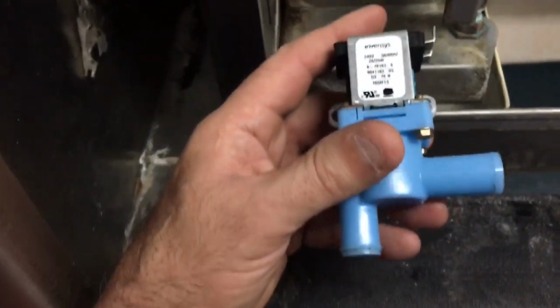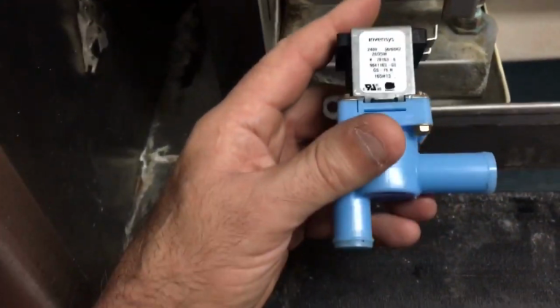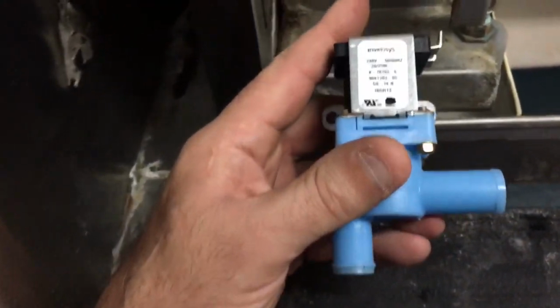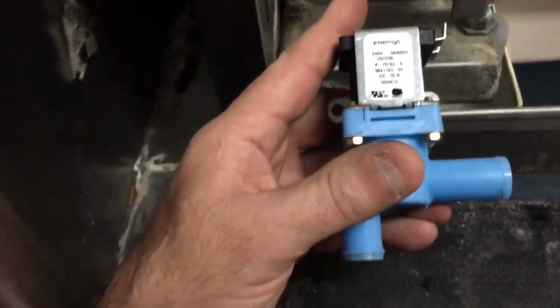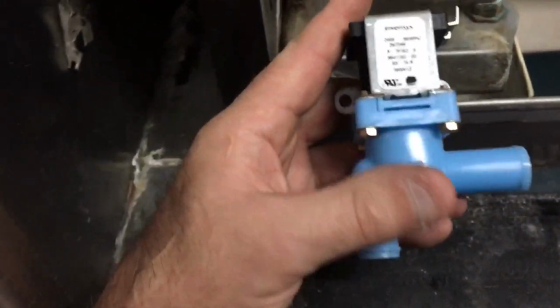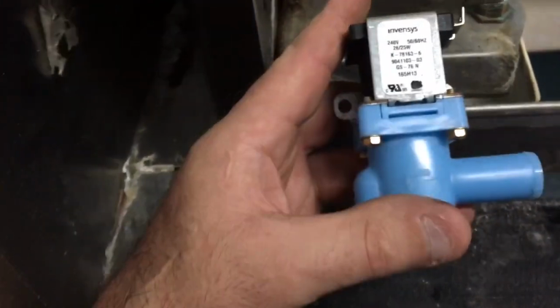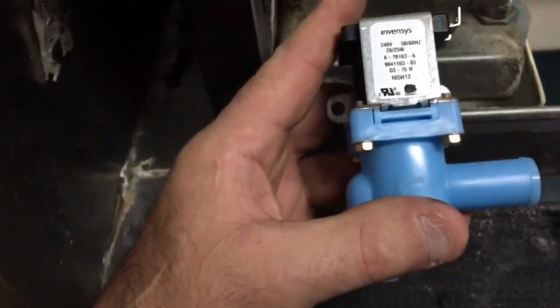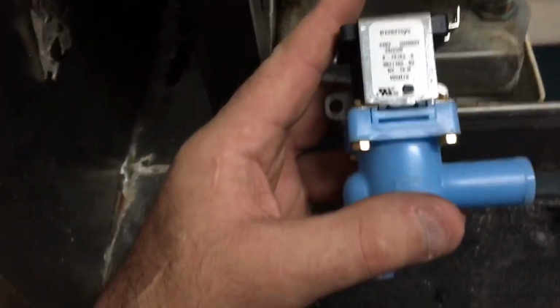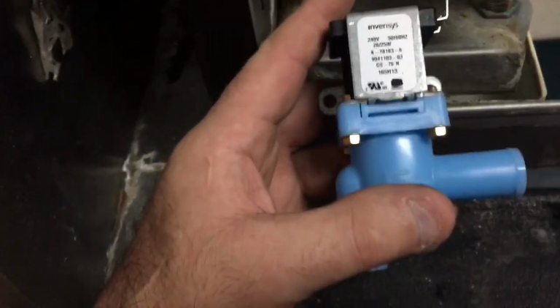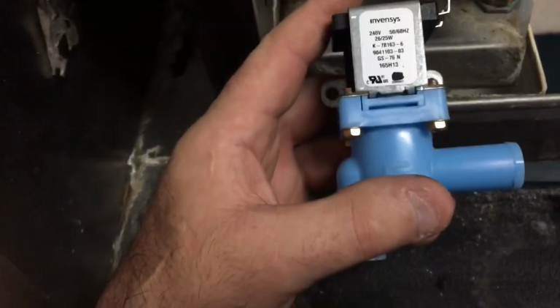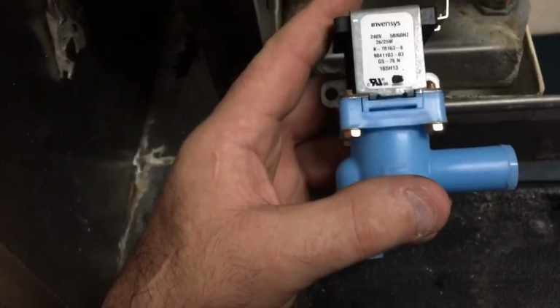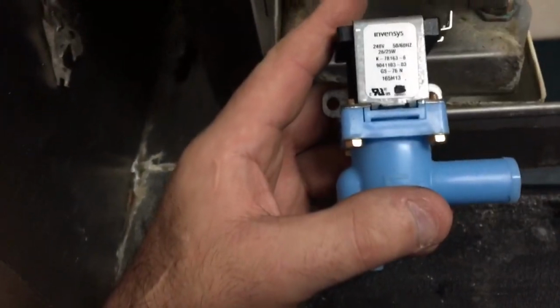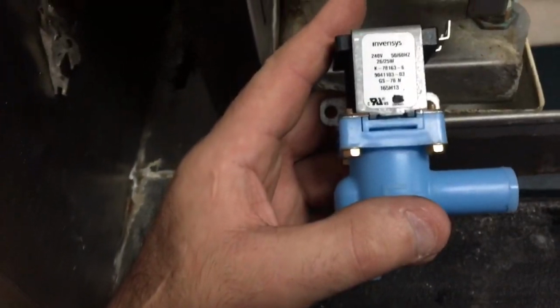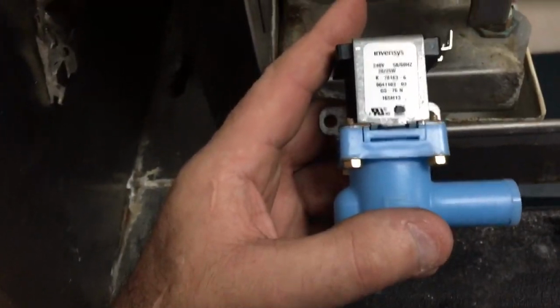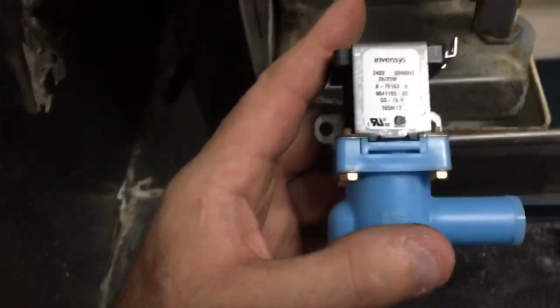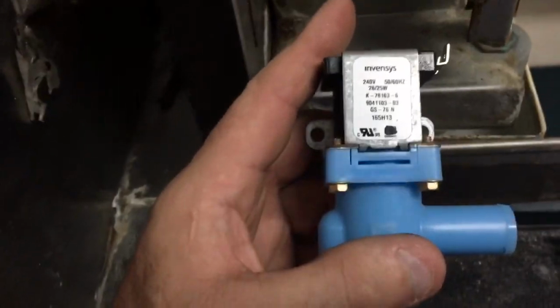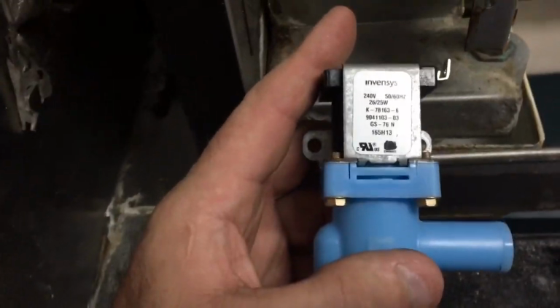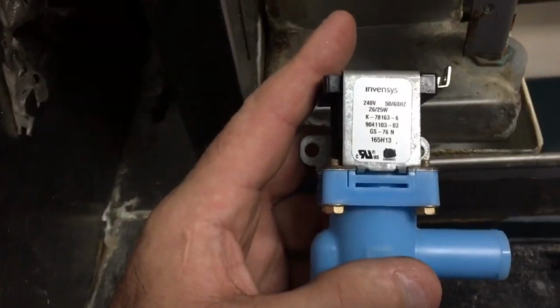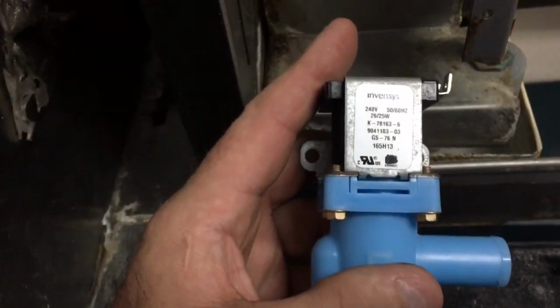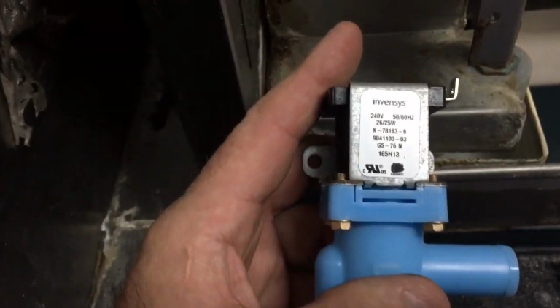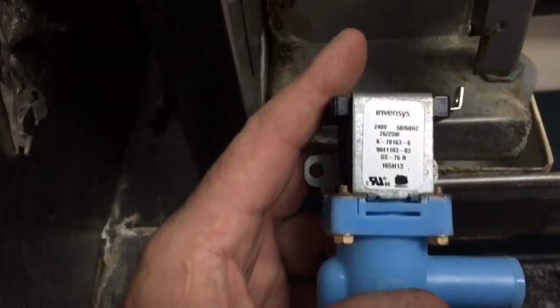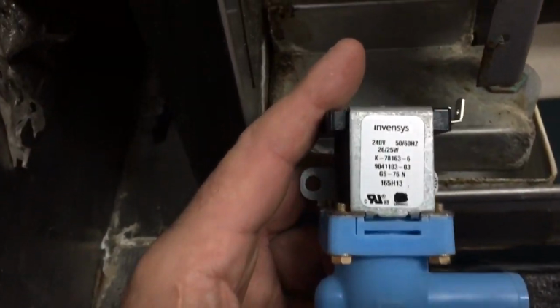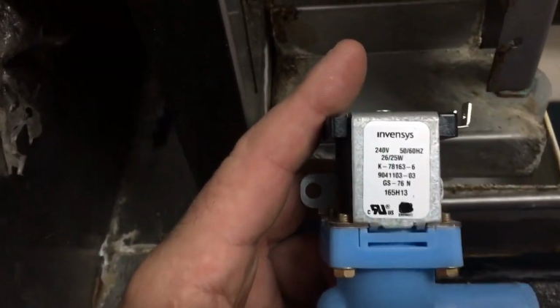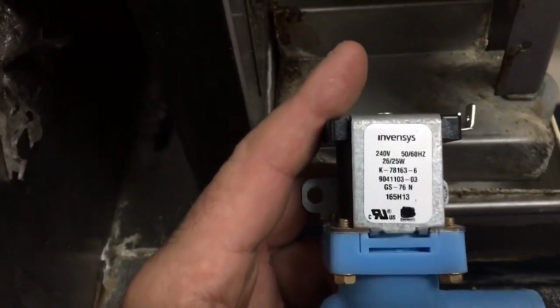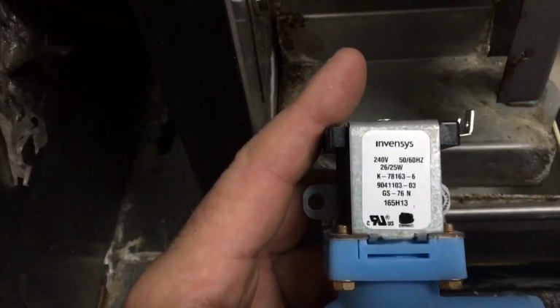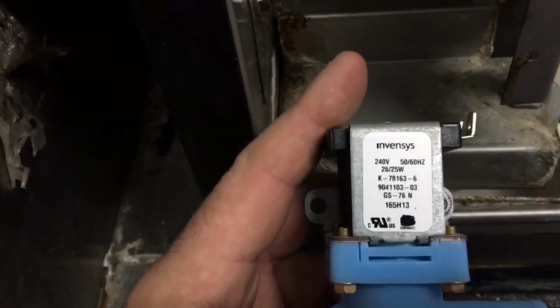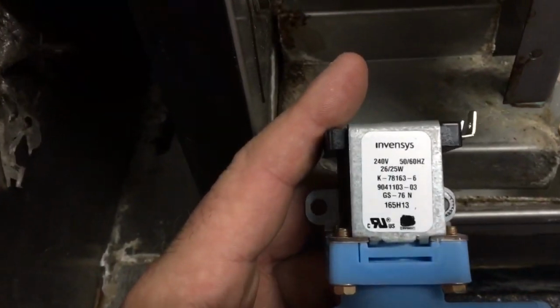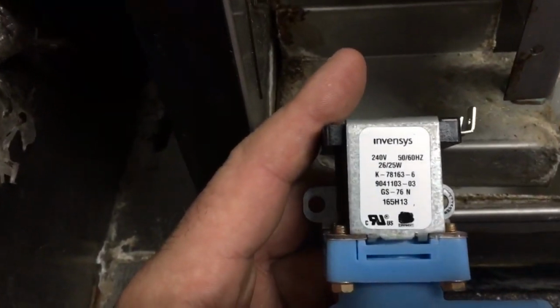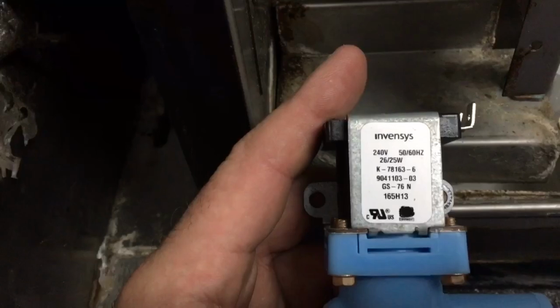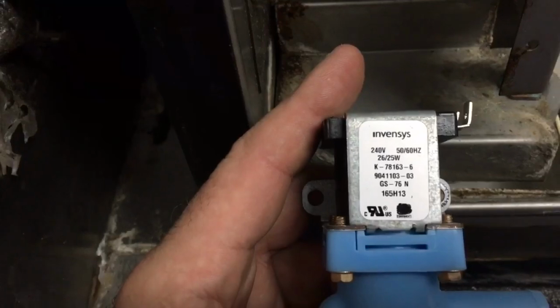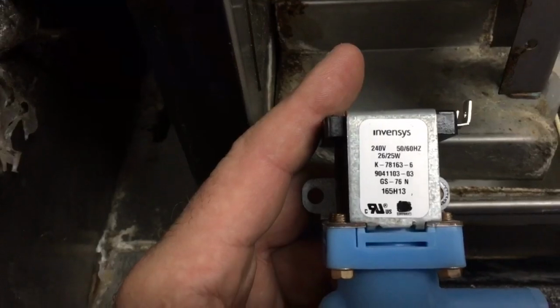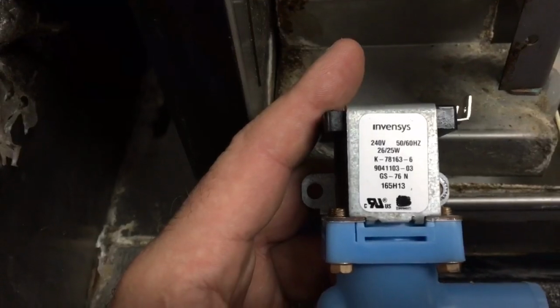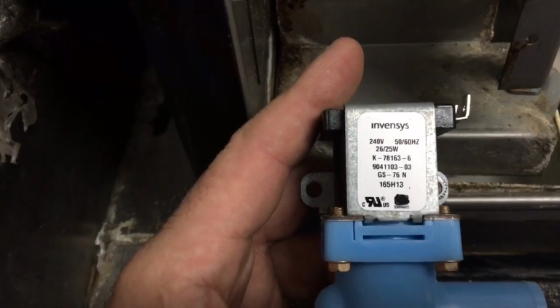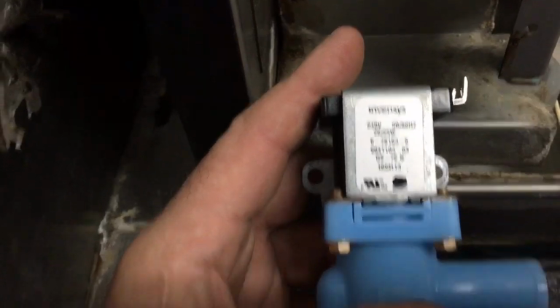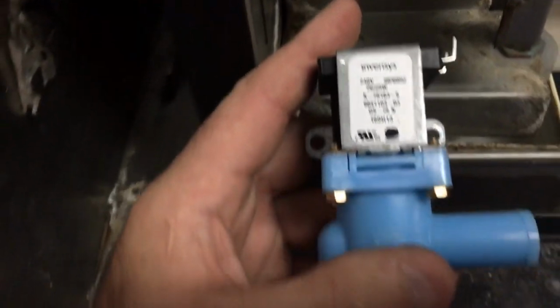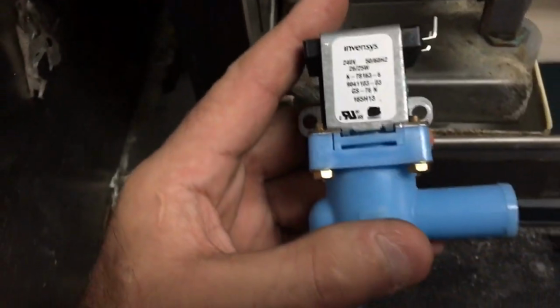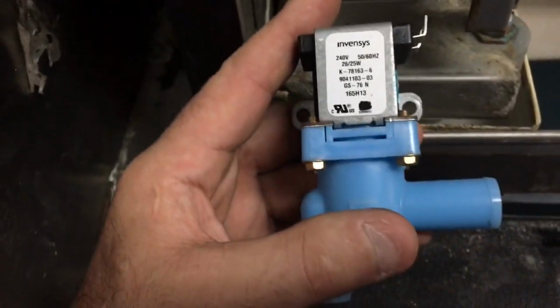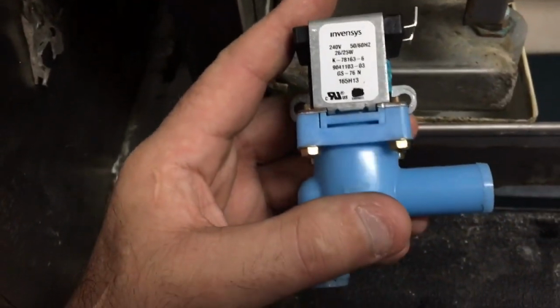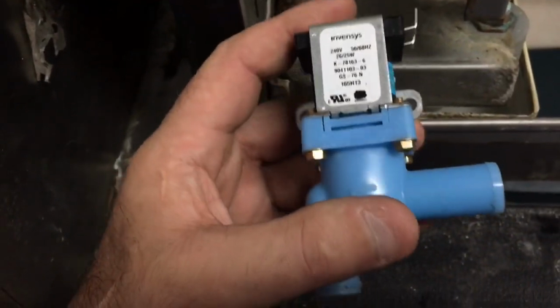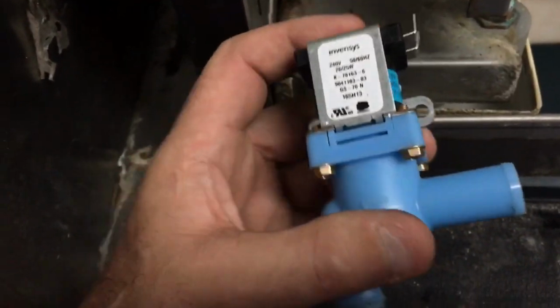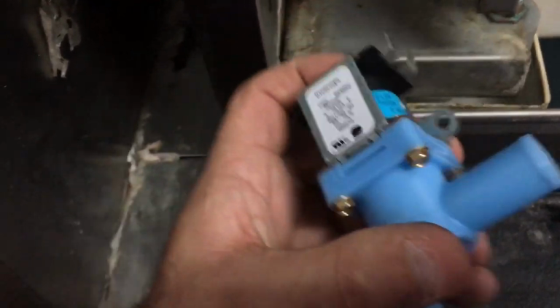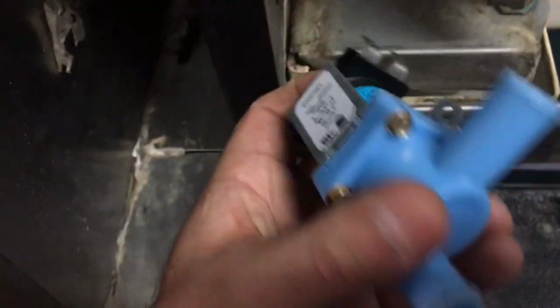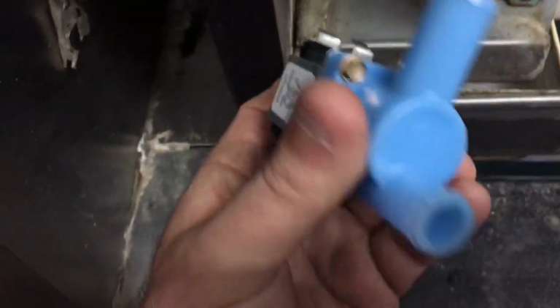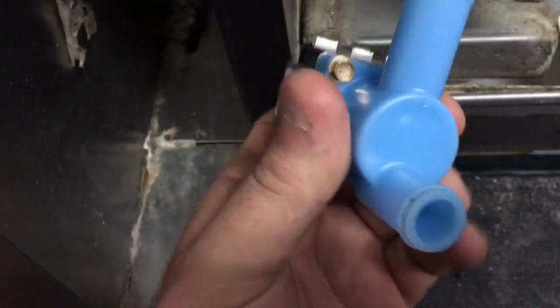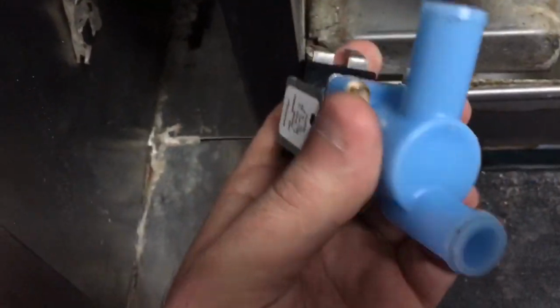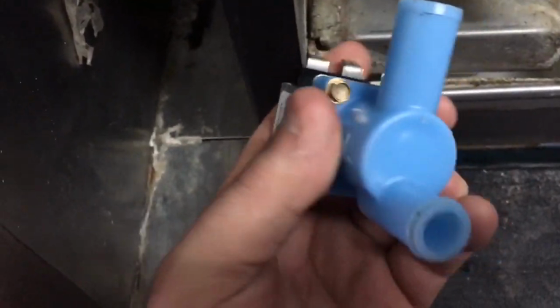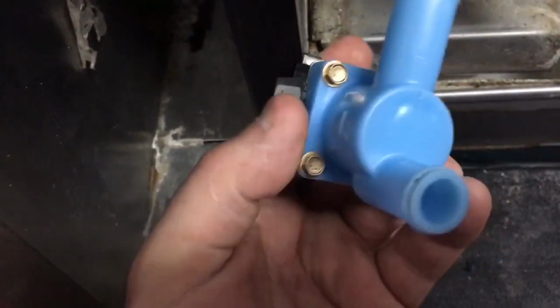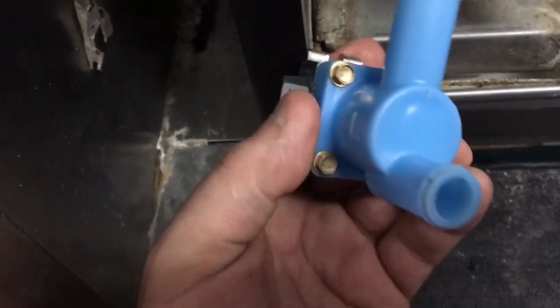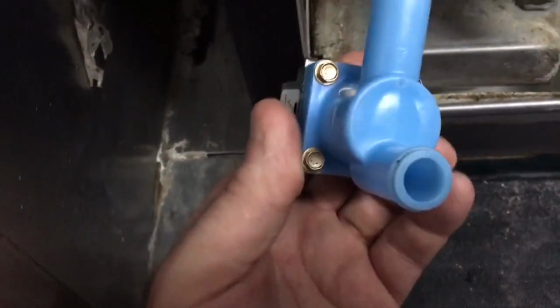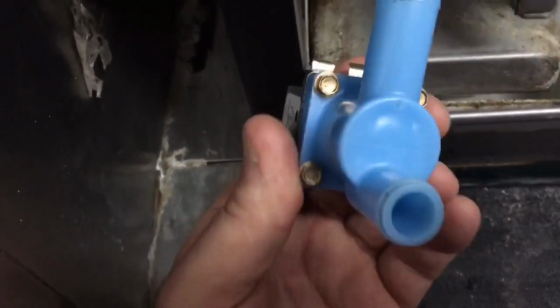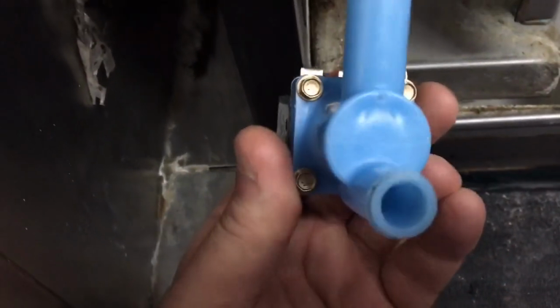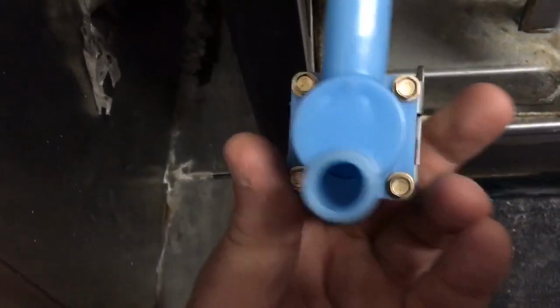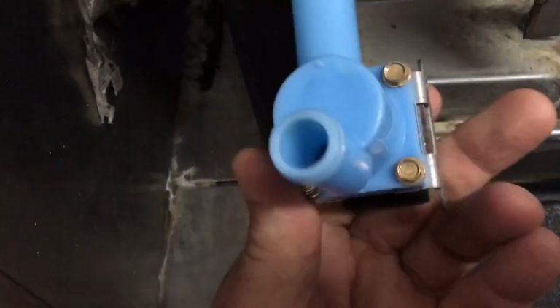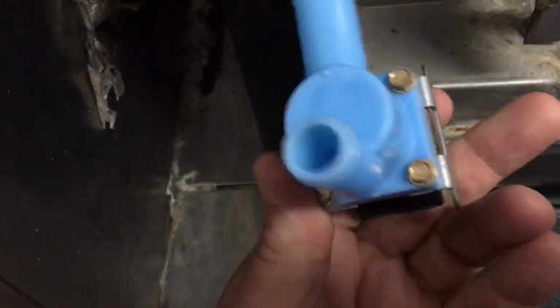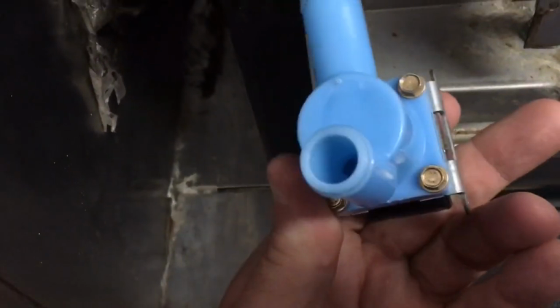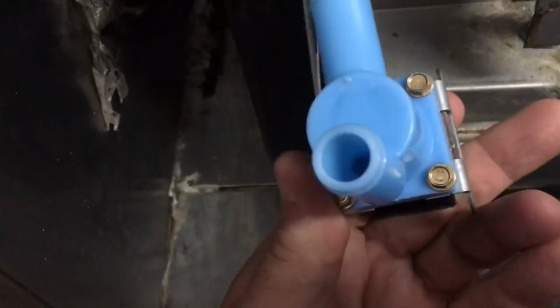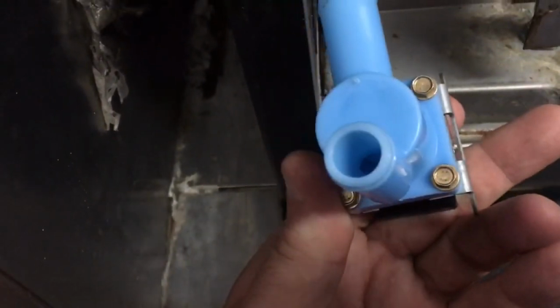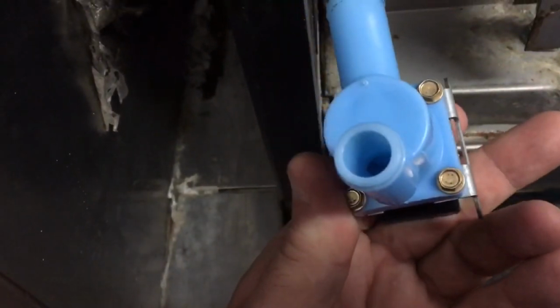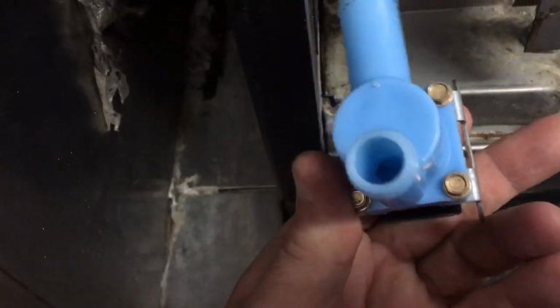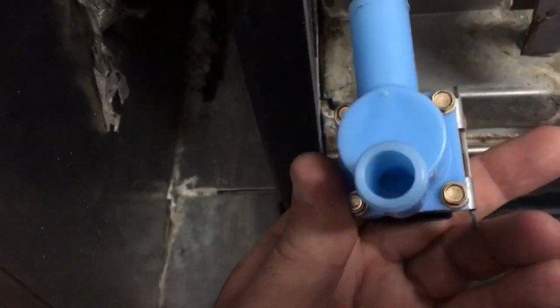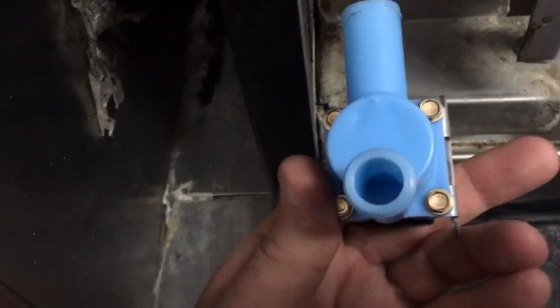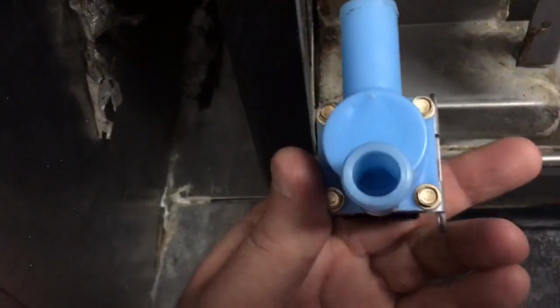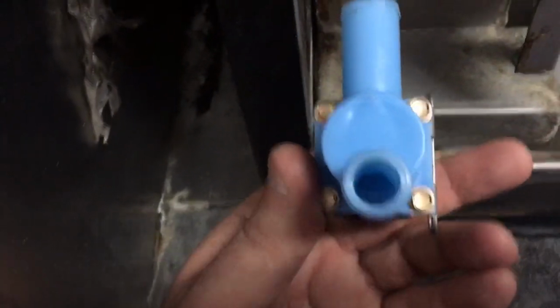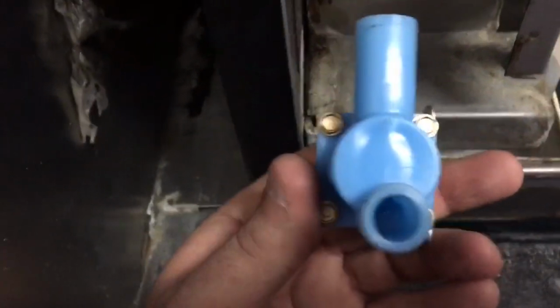It's all sealed up now, doesn't hang open. It's a good thick valve seat, pretty cool. On these Isomatics you can just open them up.